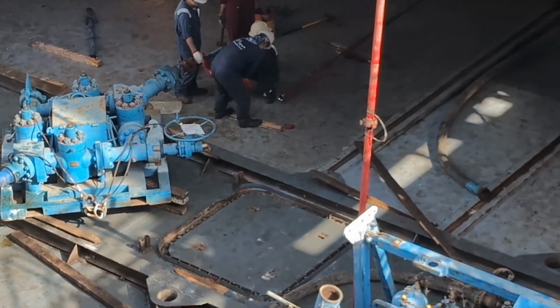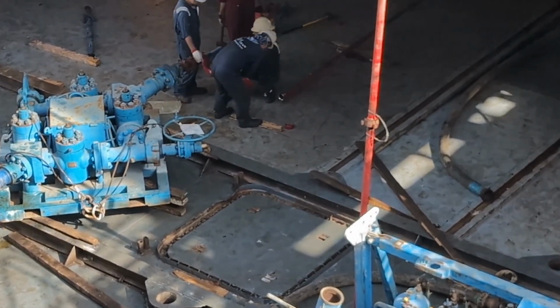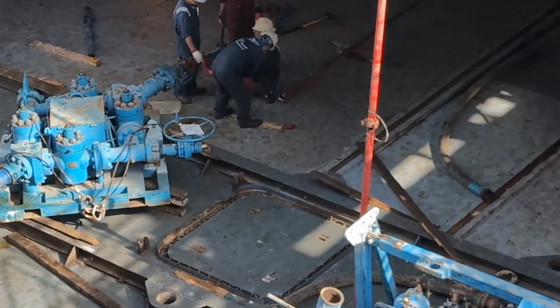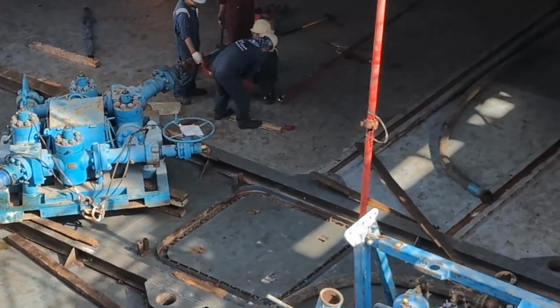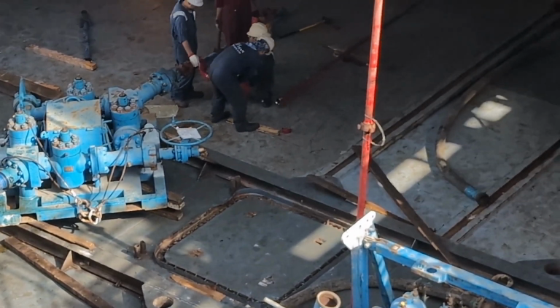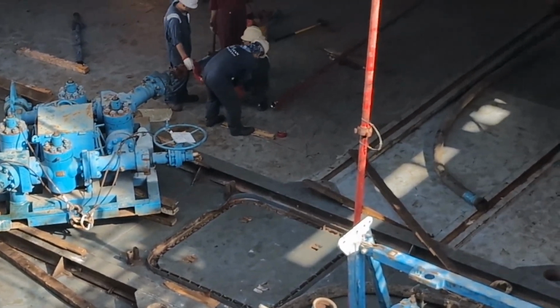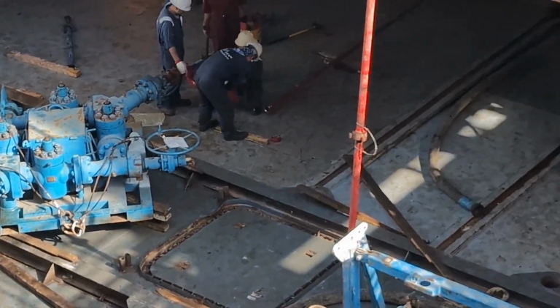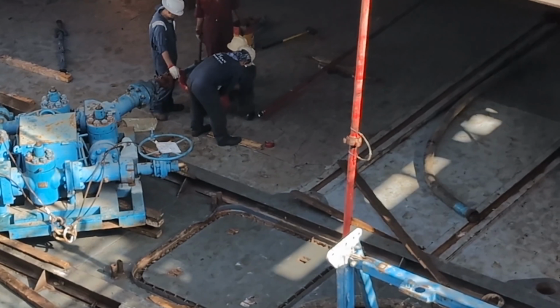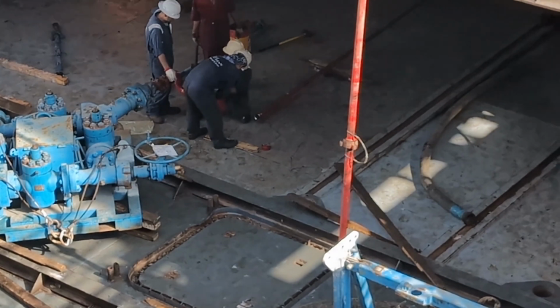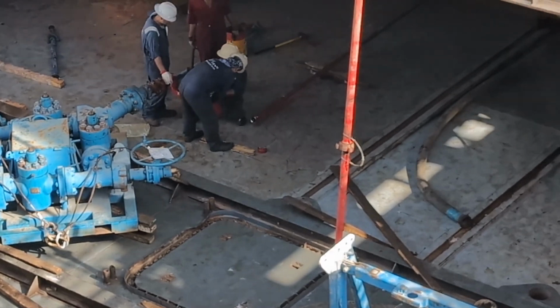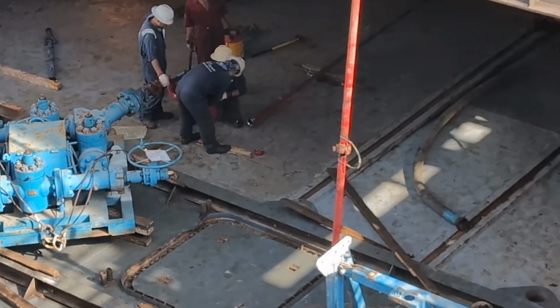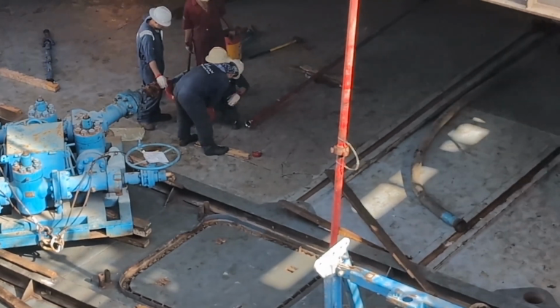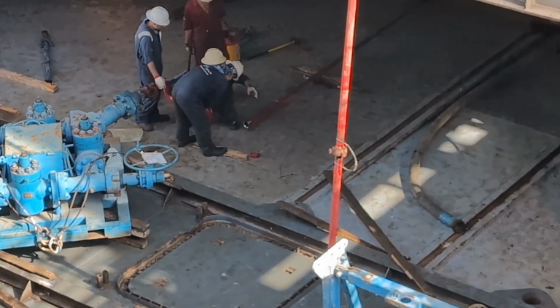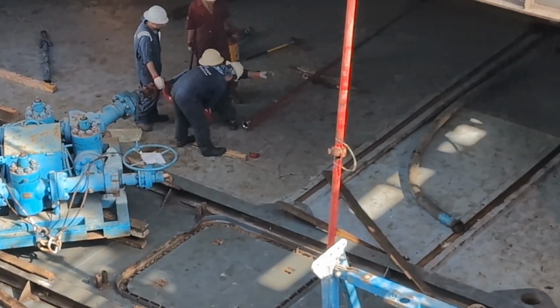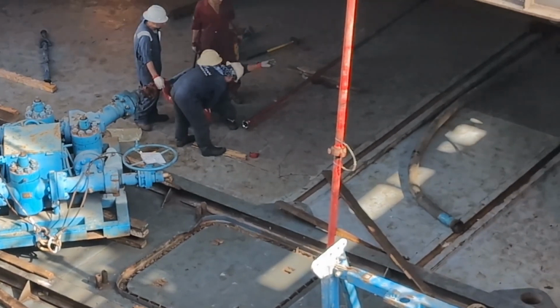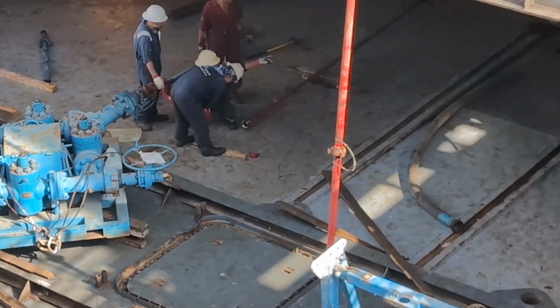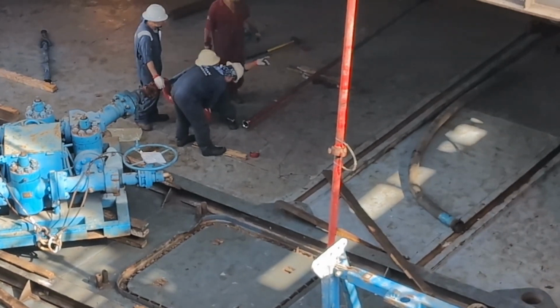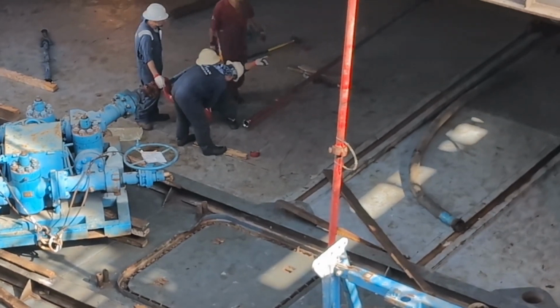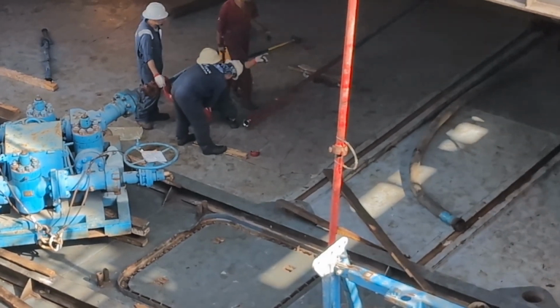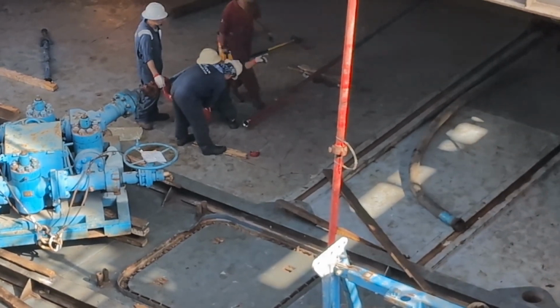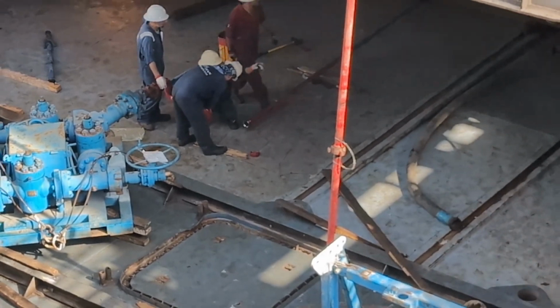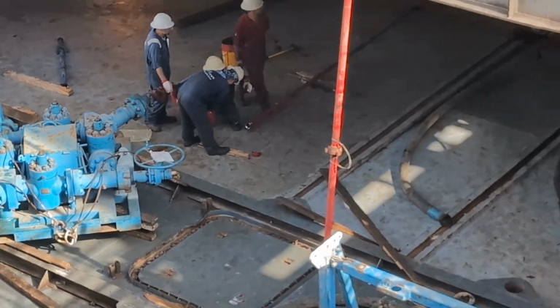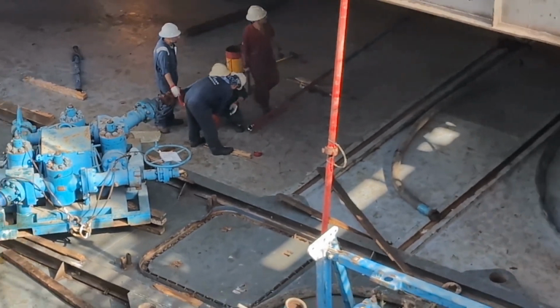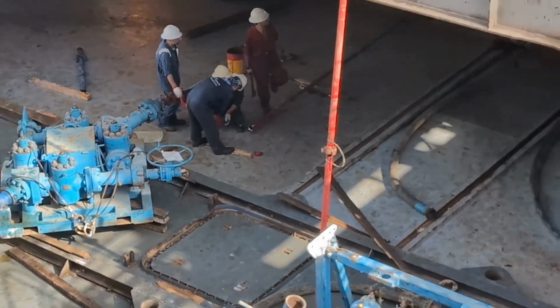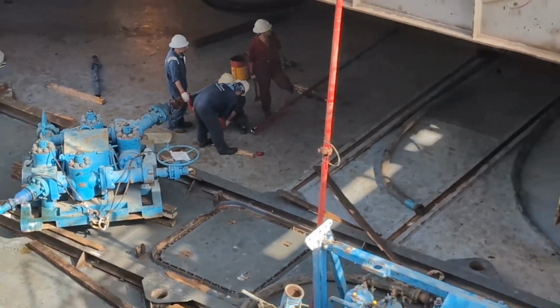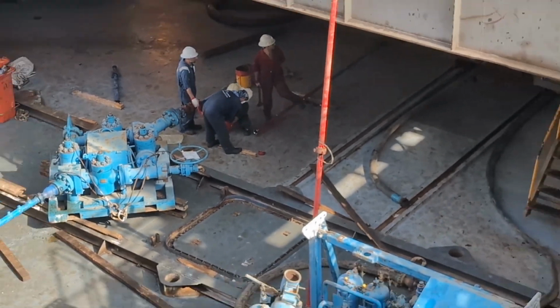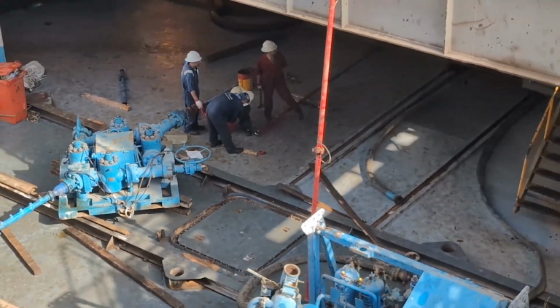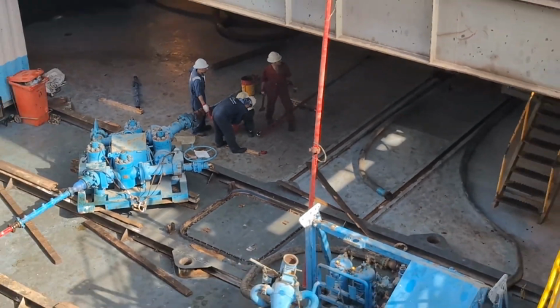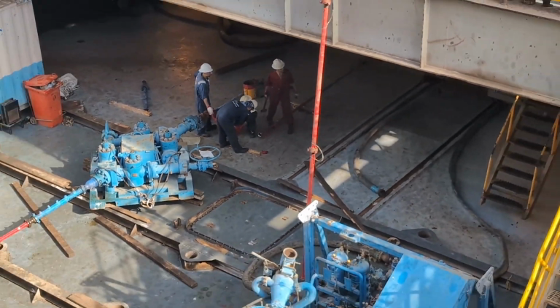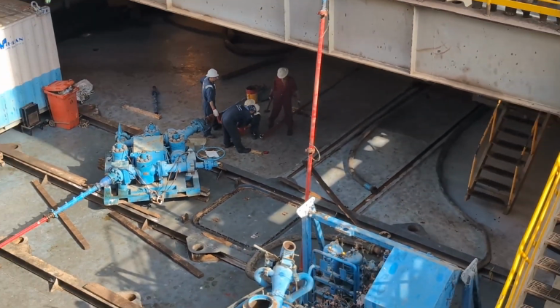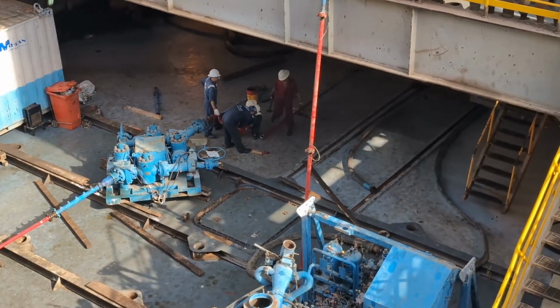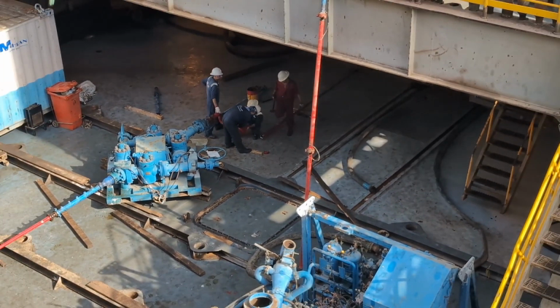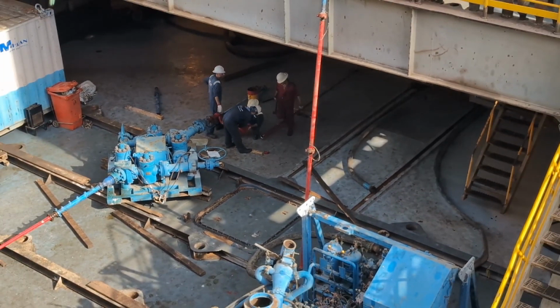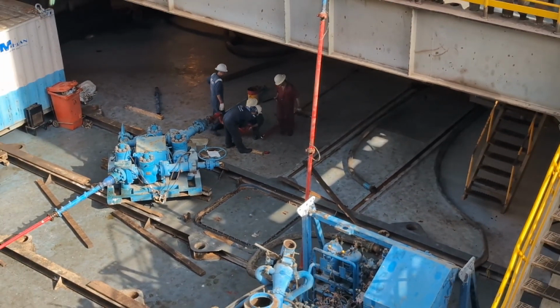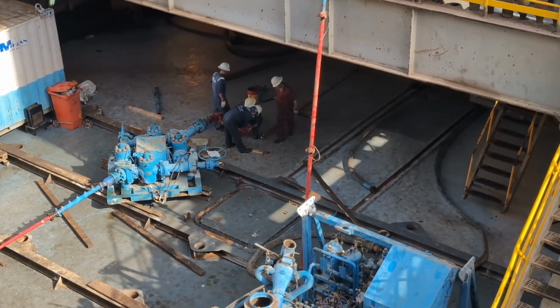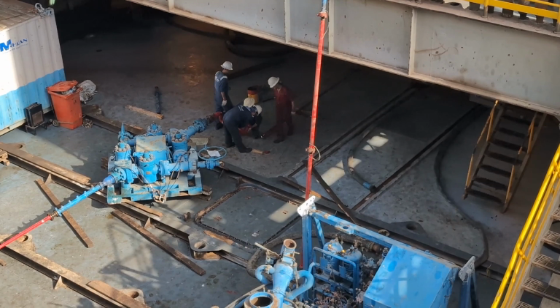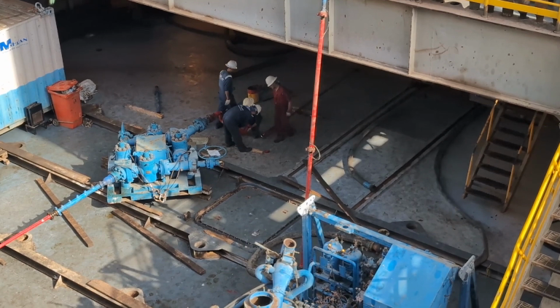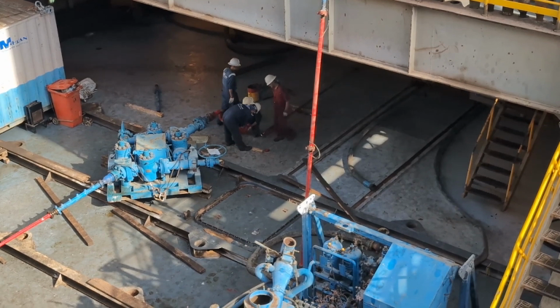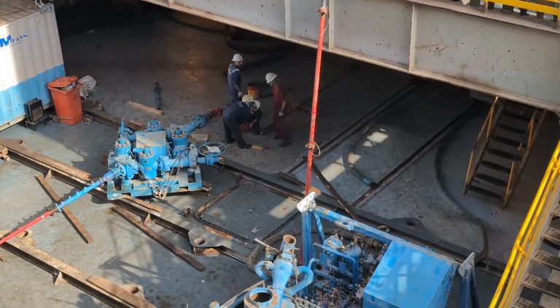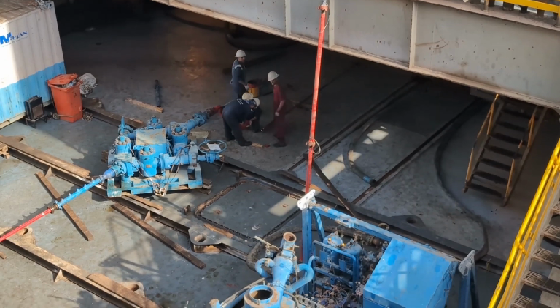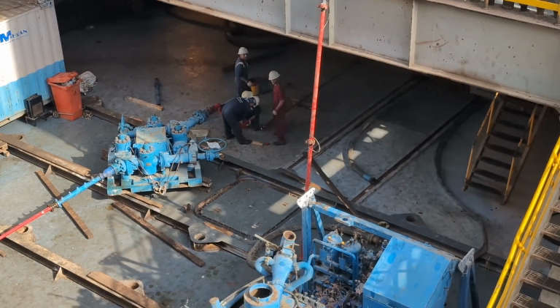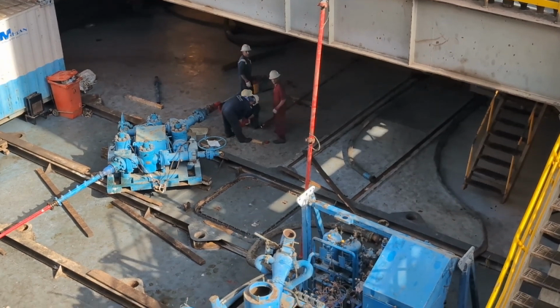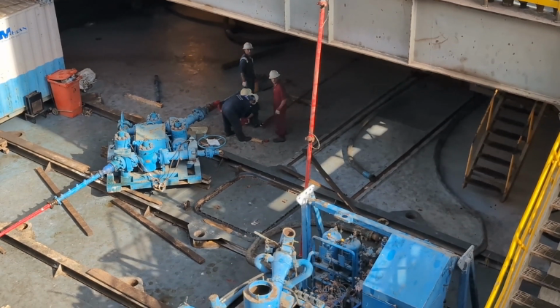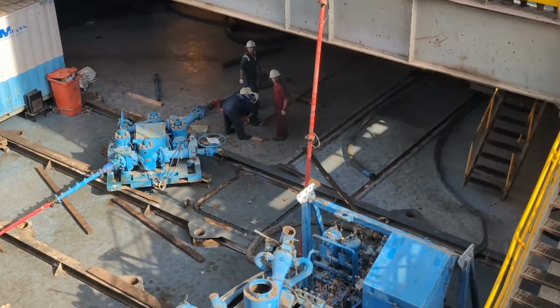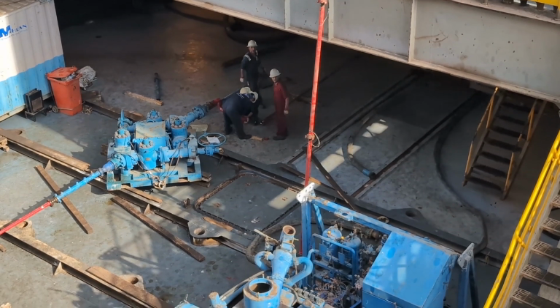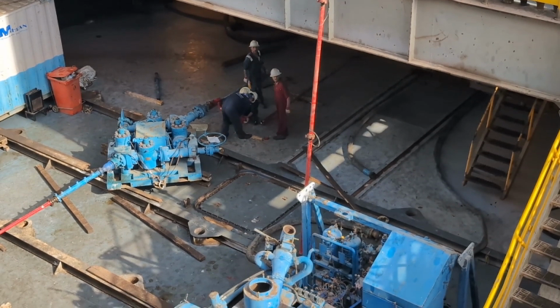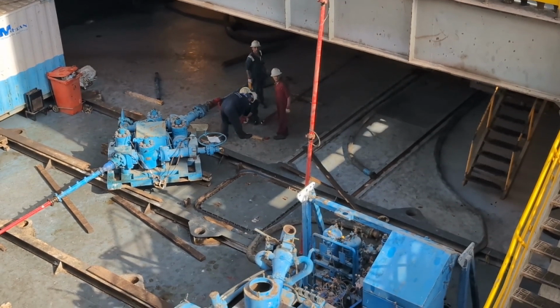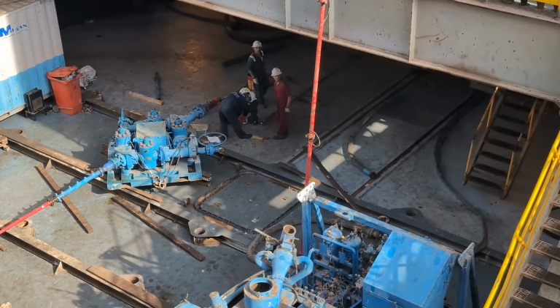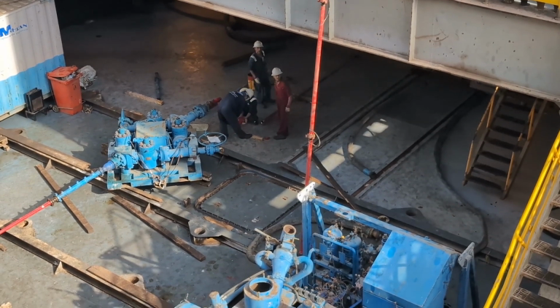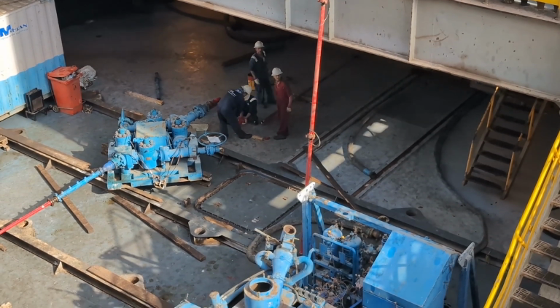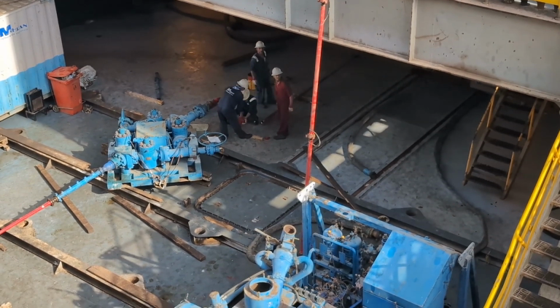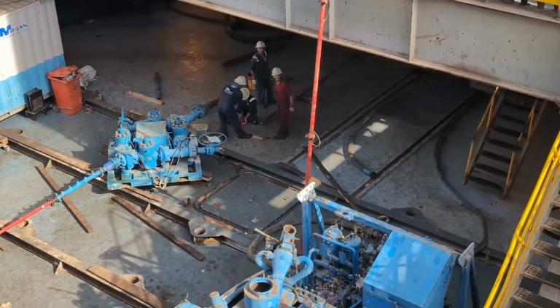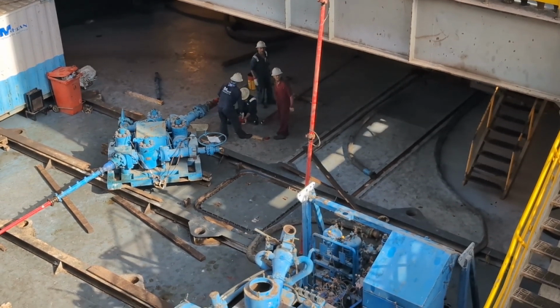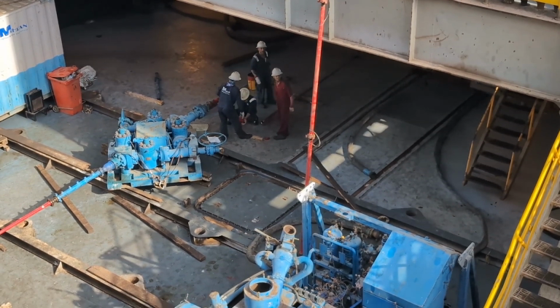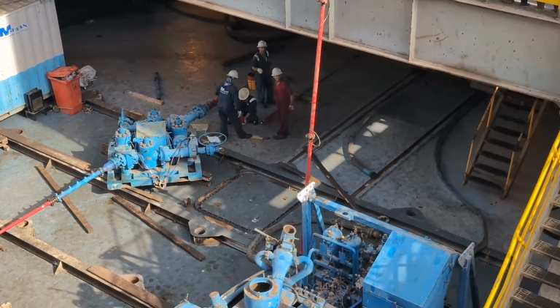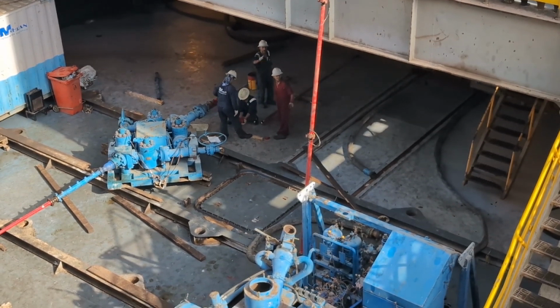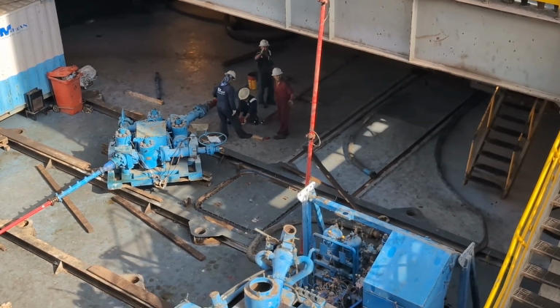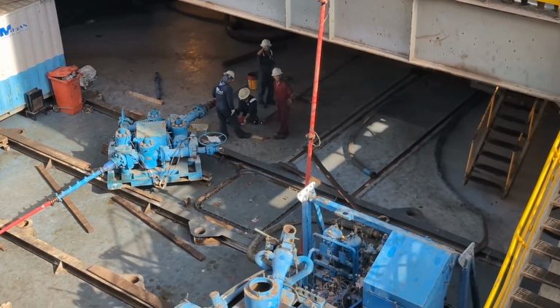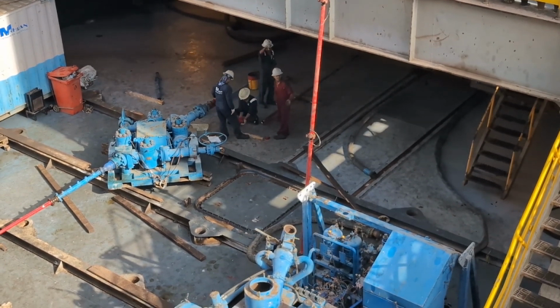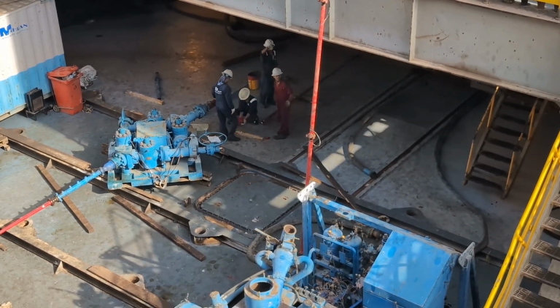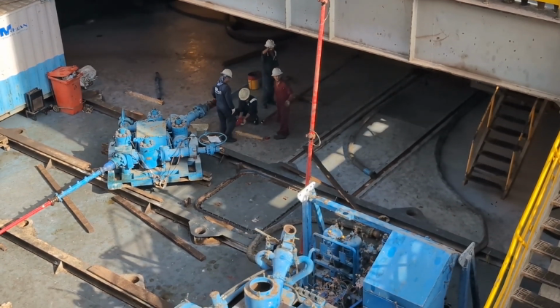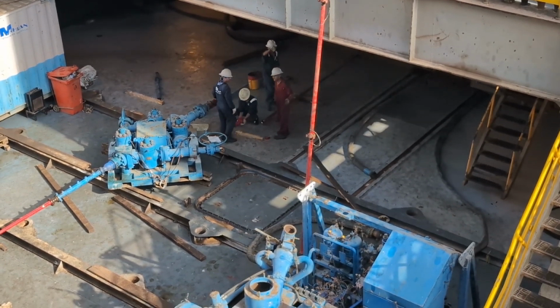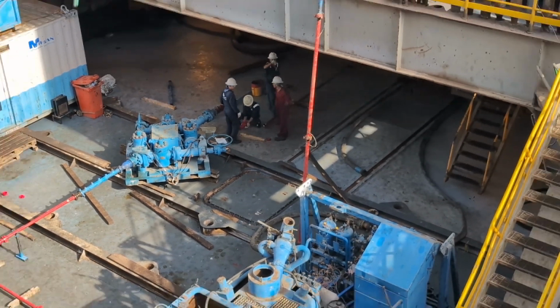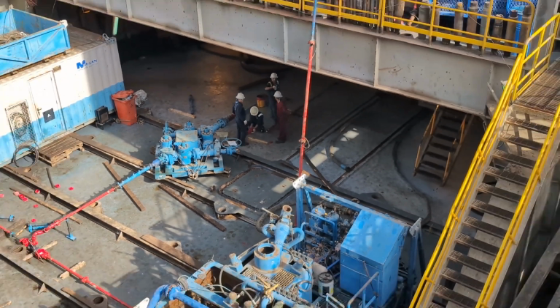The well test team is in the process of rigging up the surface equipment, getting everything ready for the upcoming flow operation.